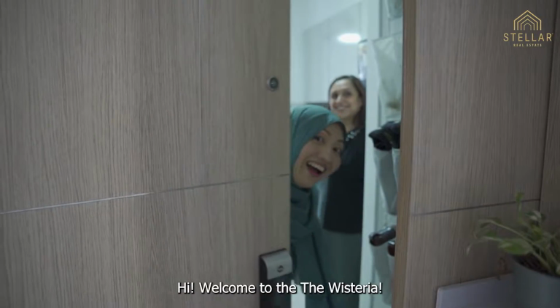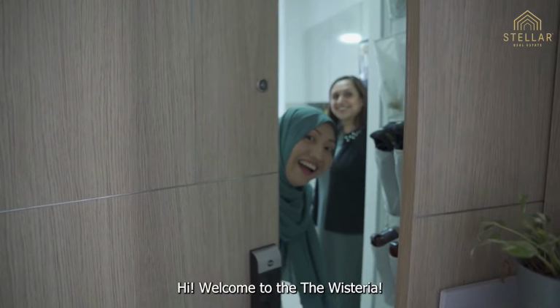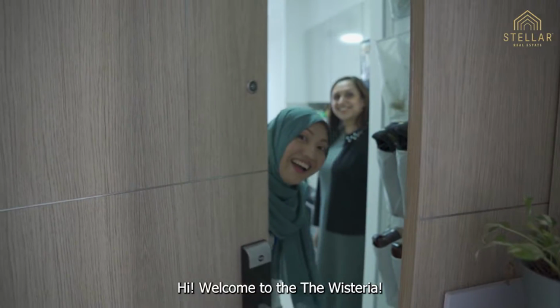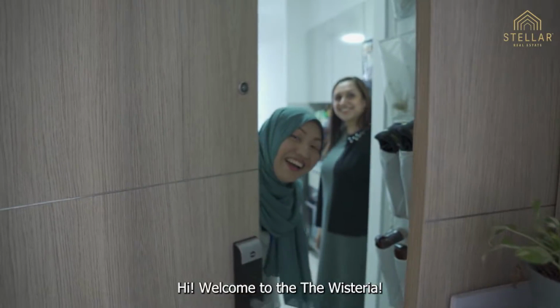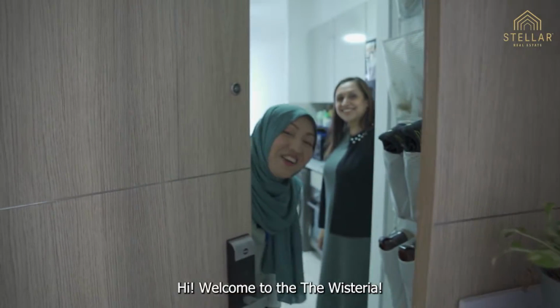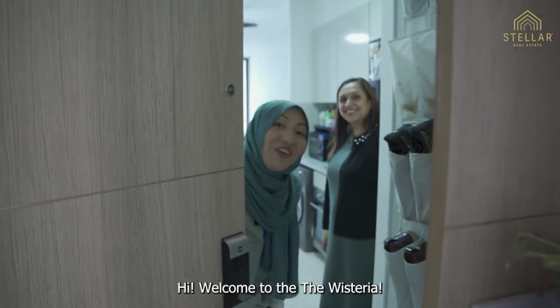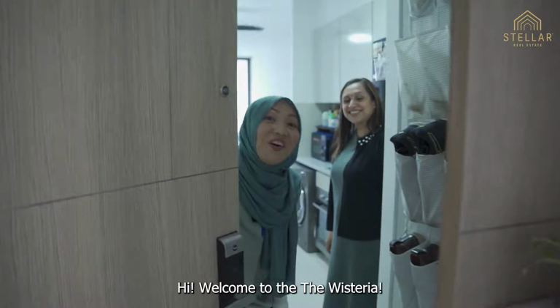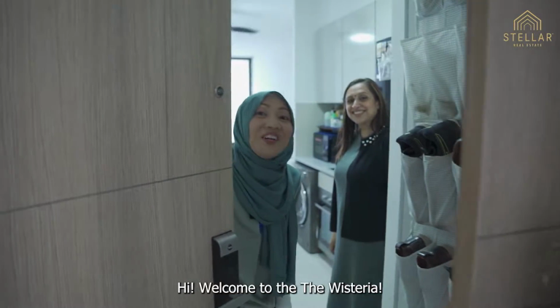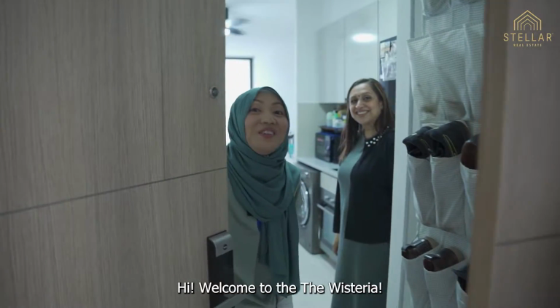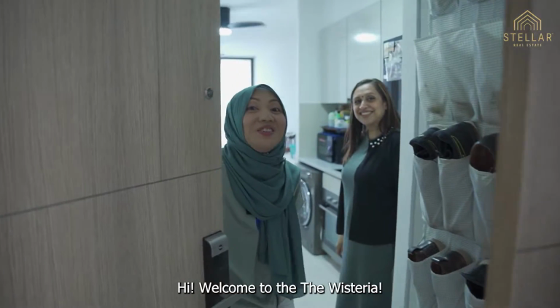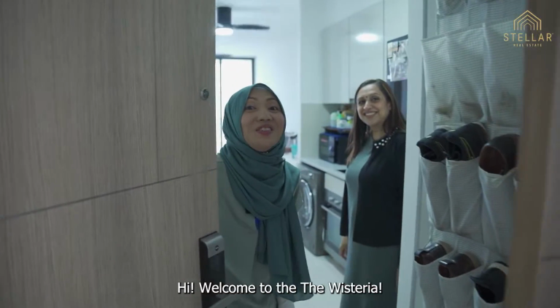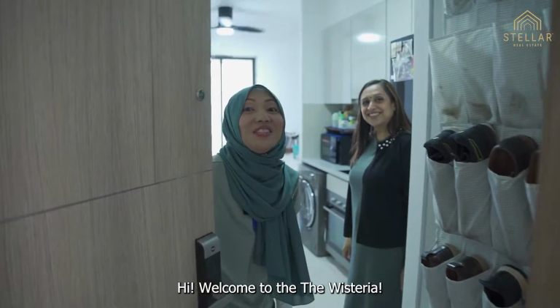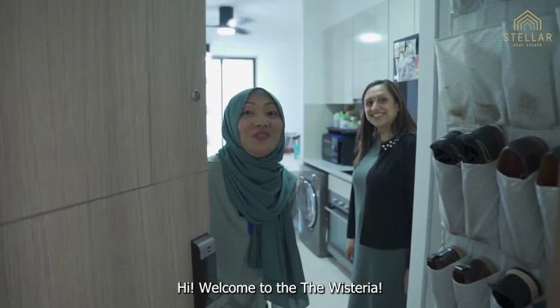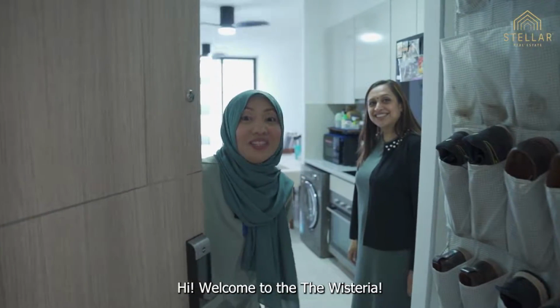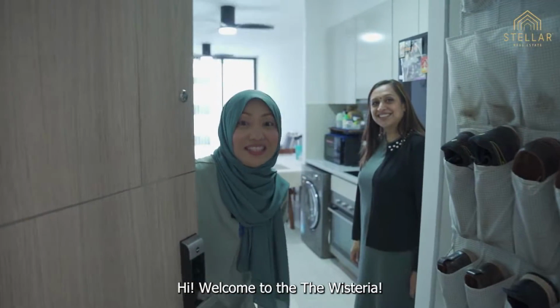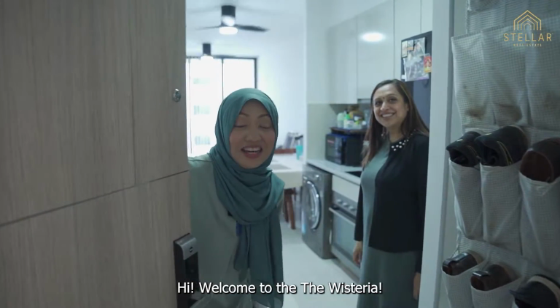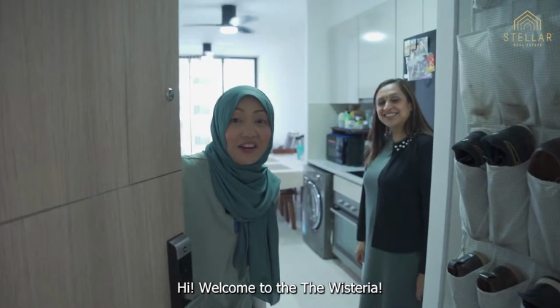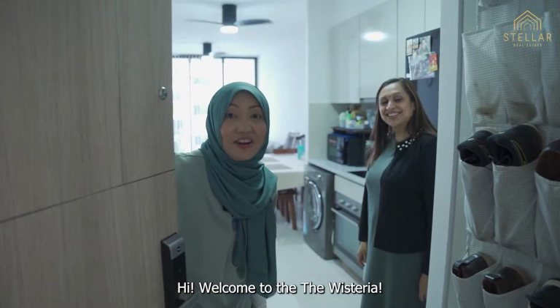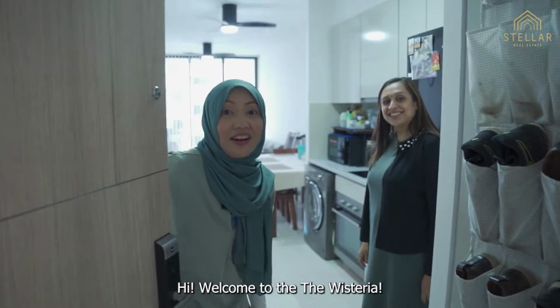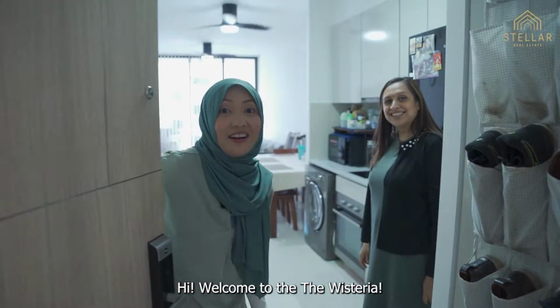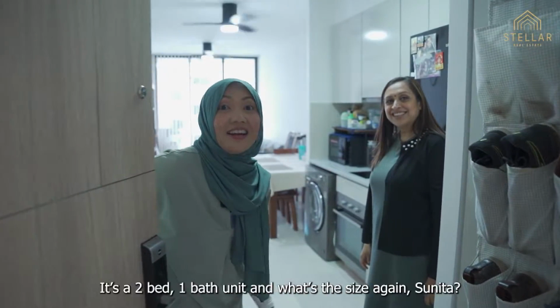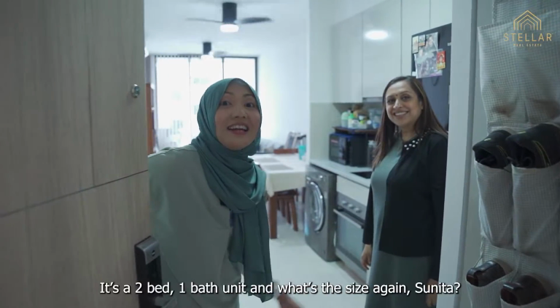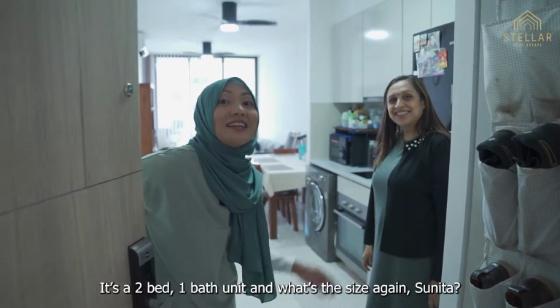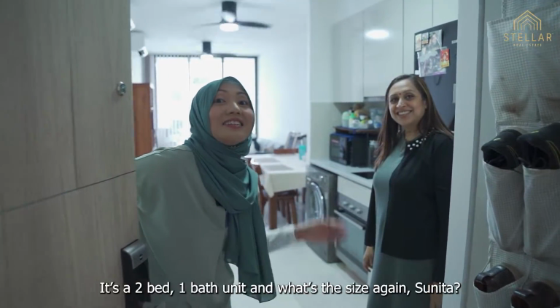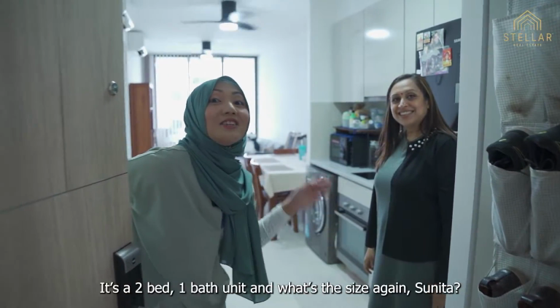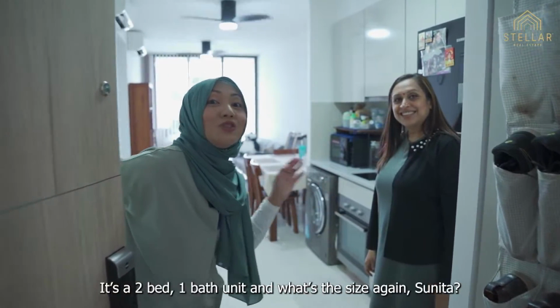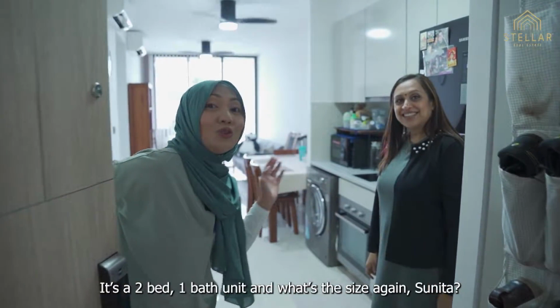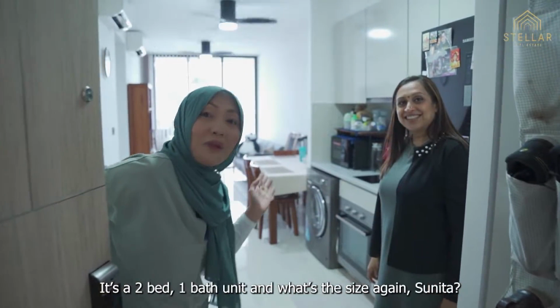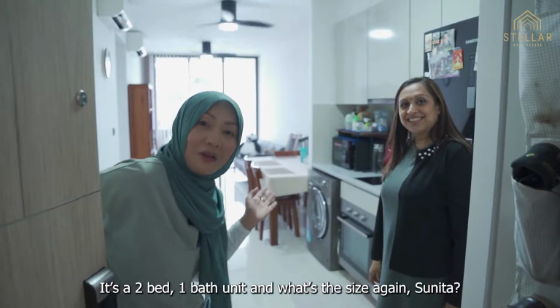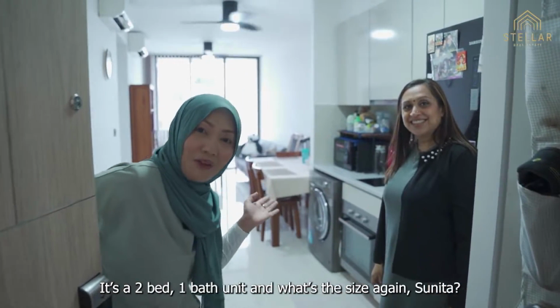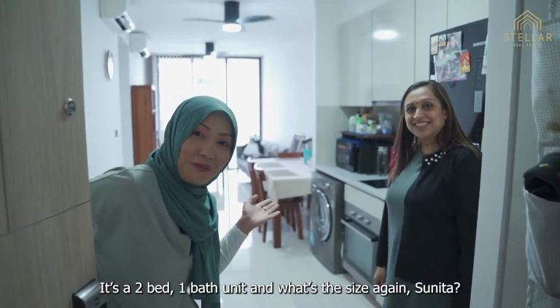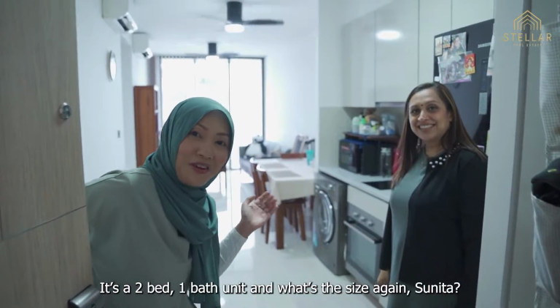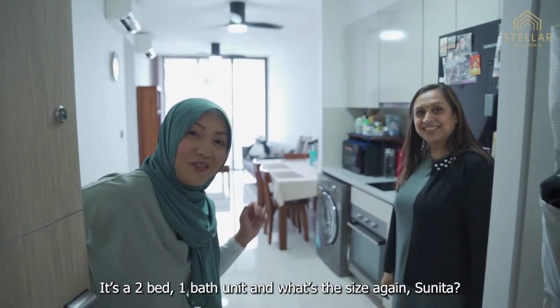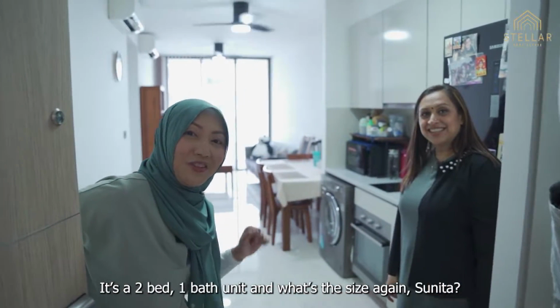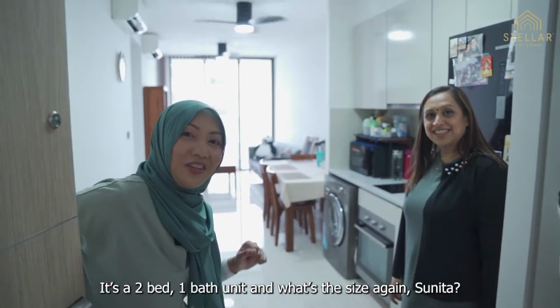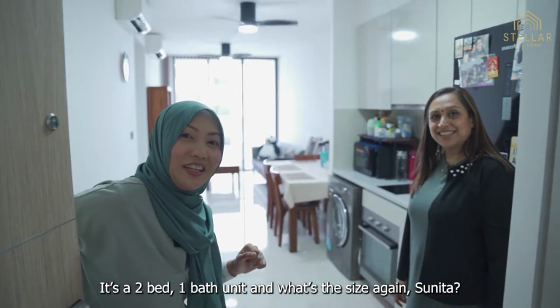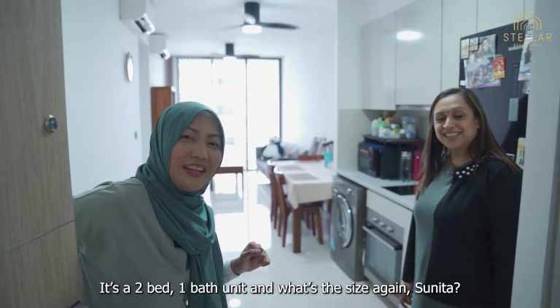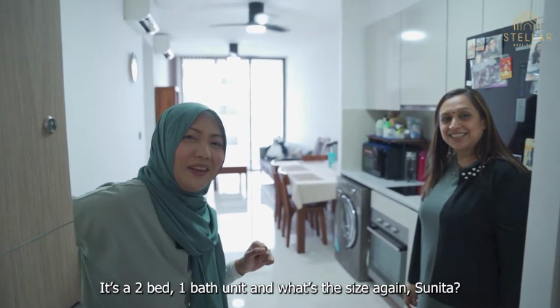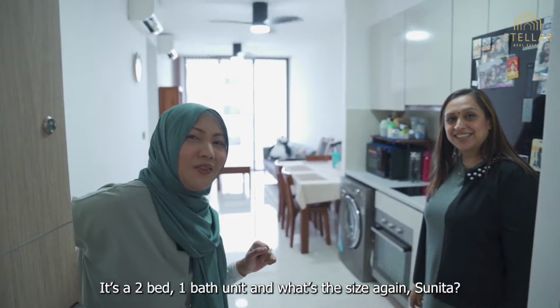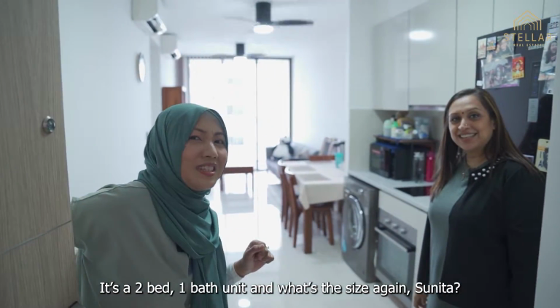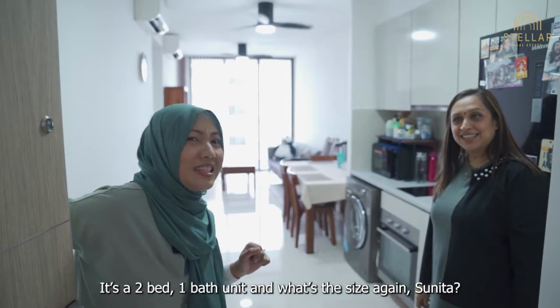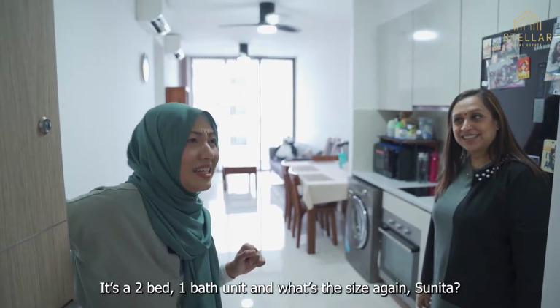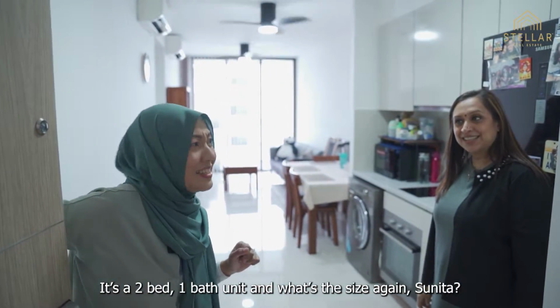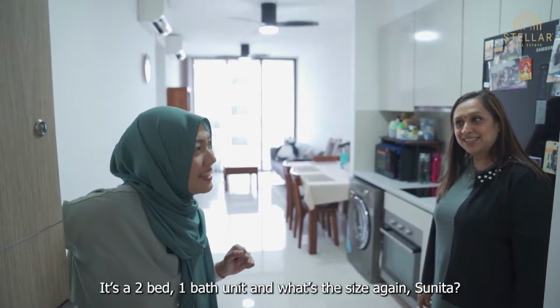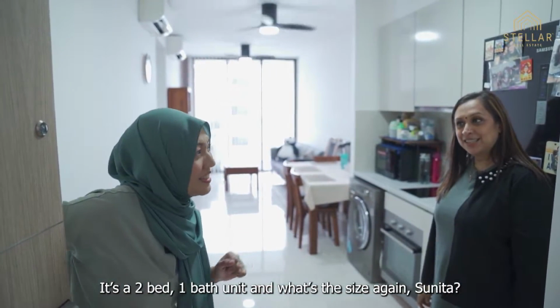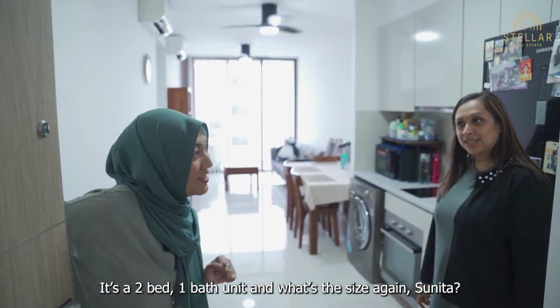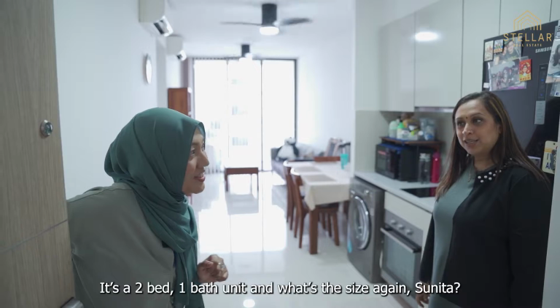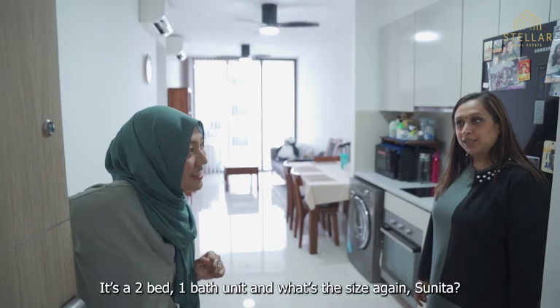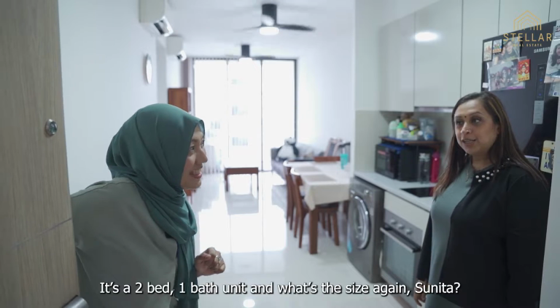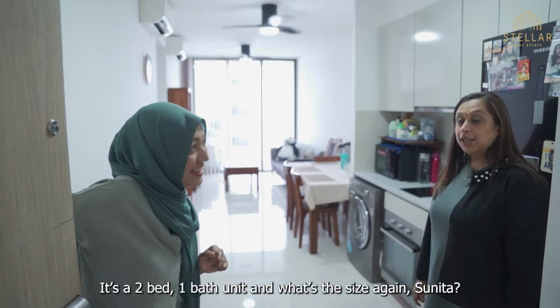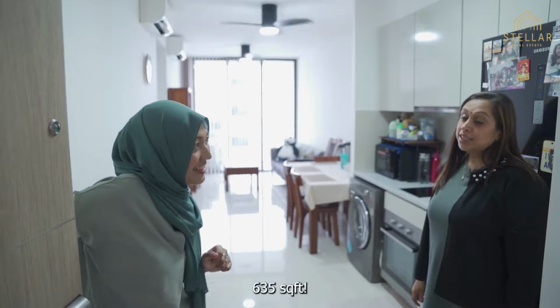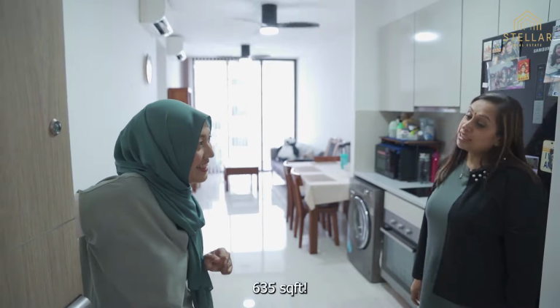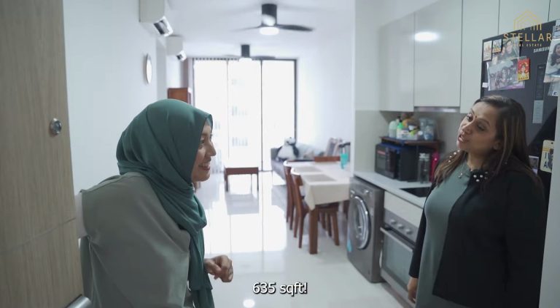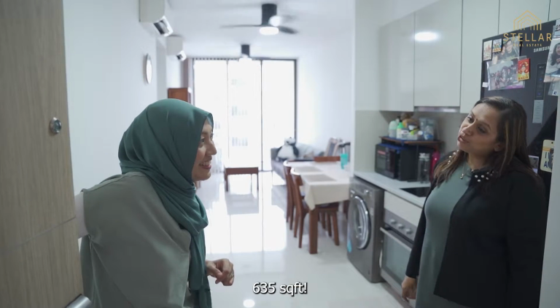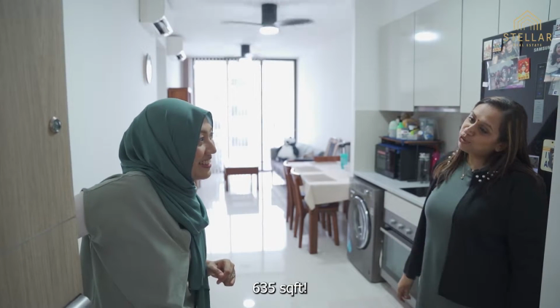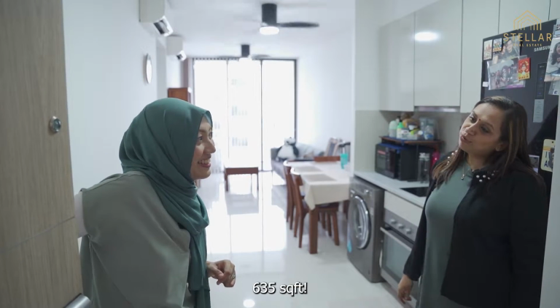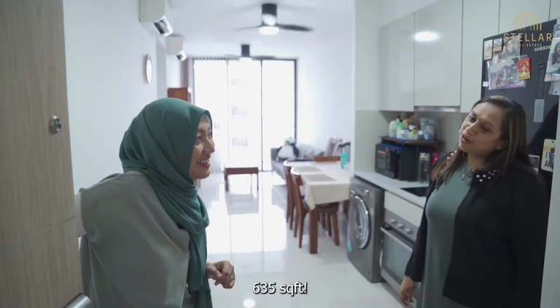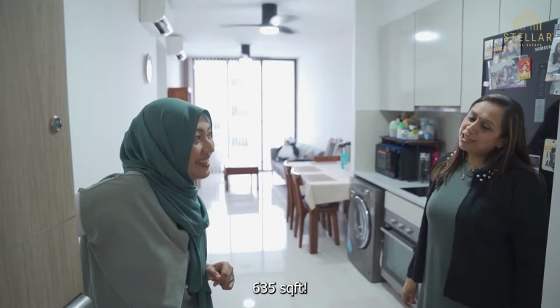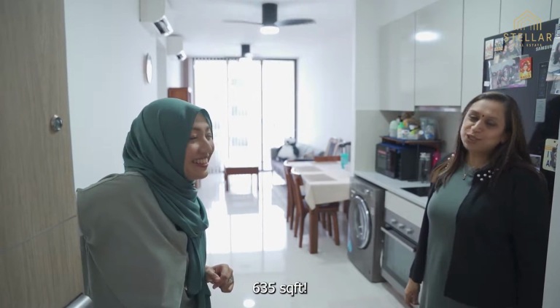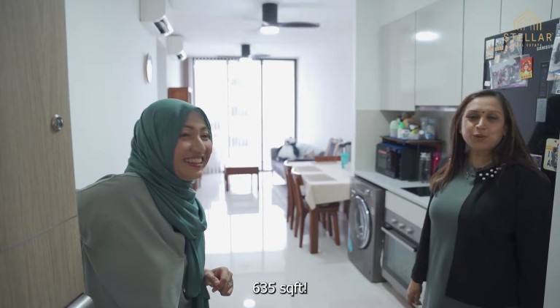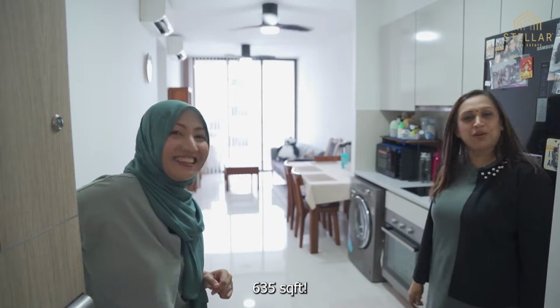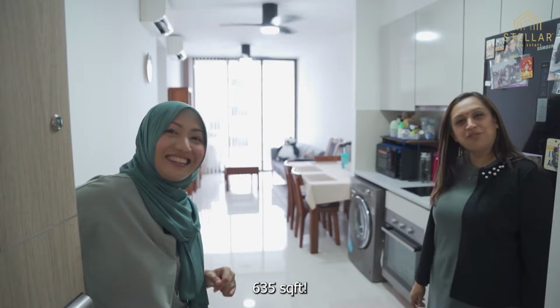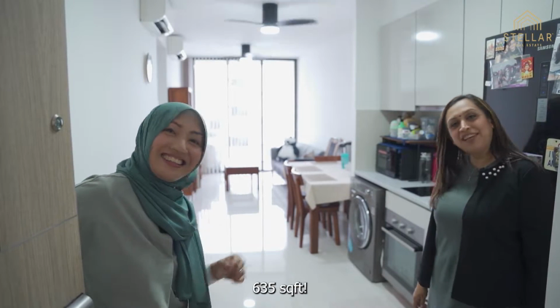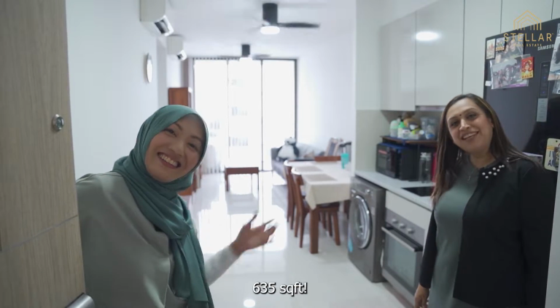Hi, welcome to The Mysteria. It's a two-bed, one-bath unit. And what's the size again, Sunita? 635 square feet.